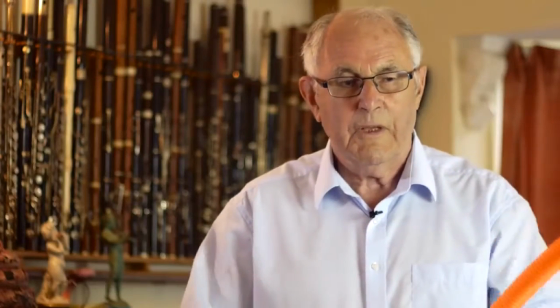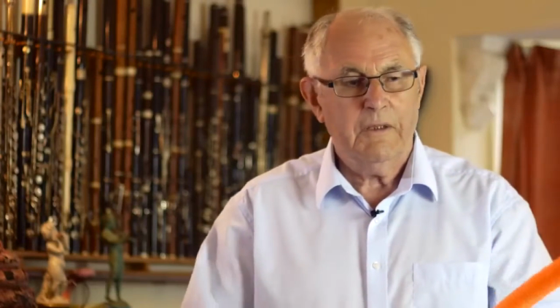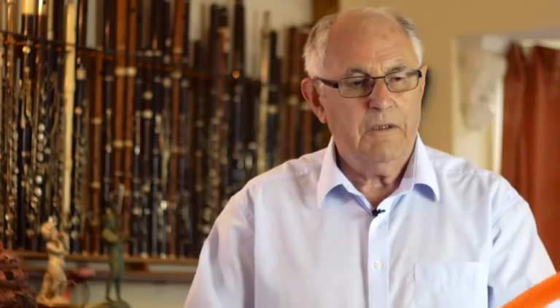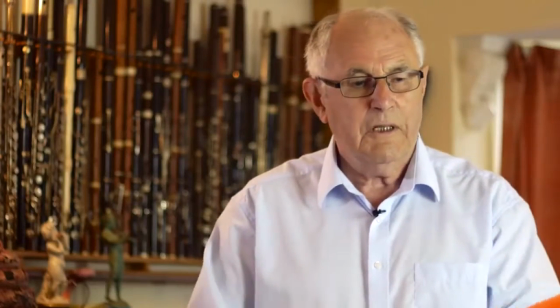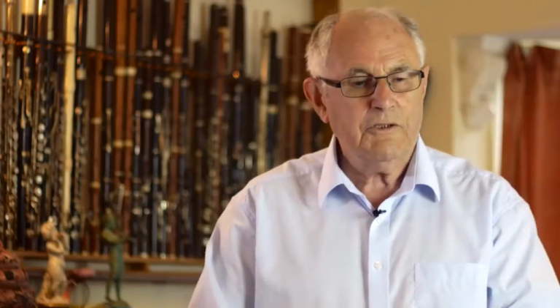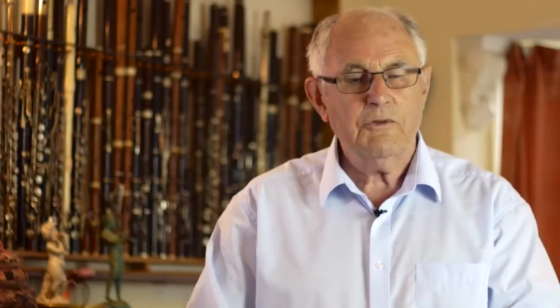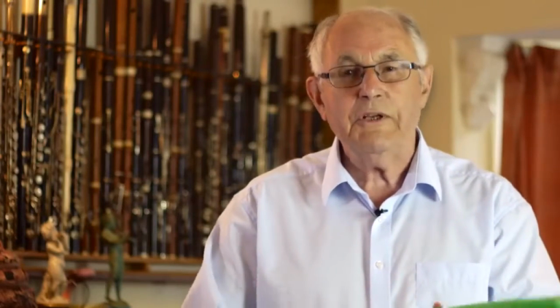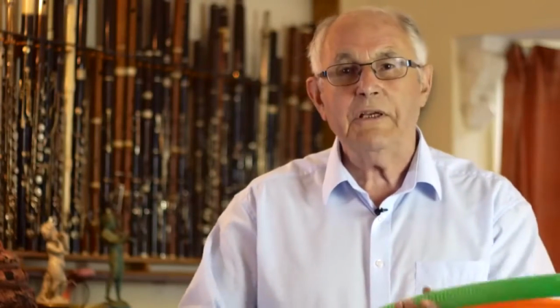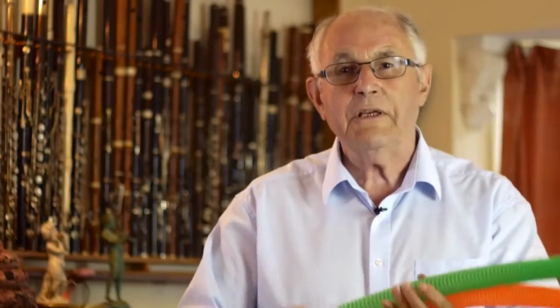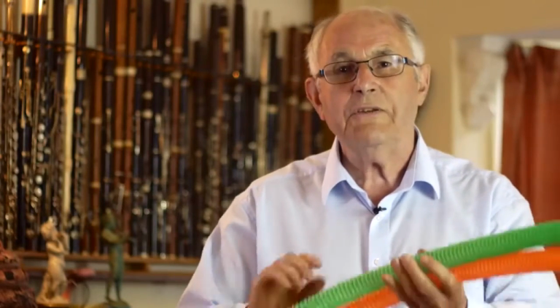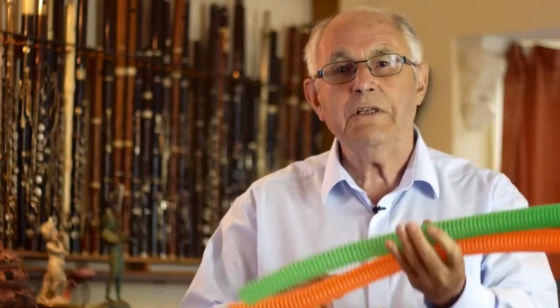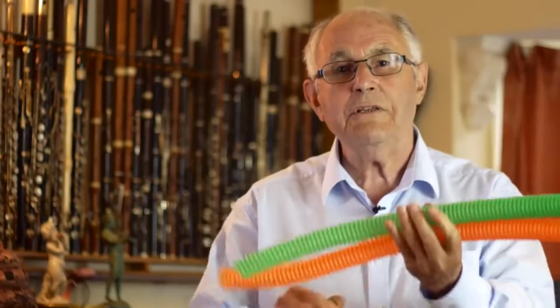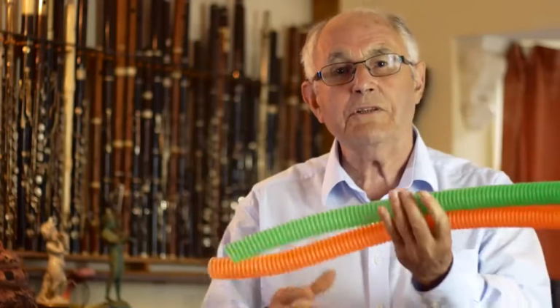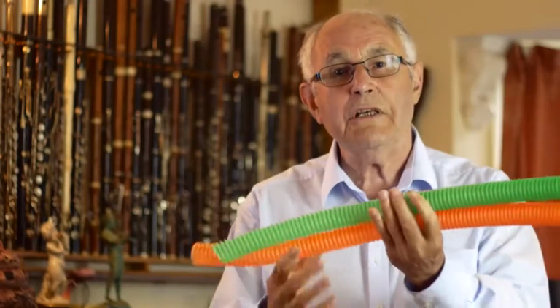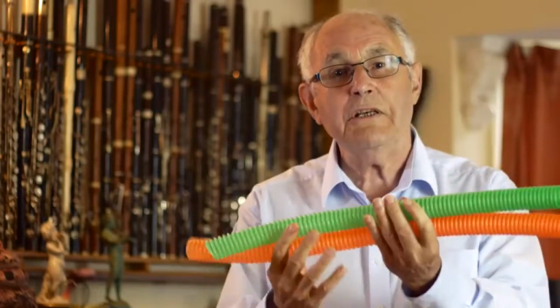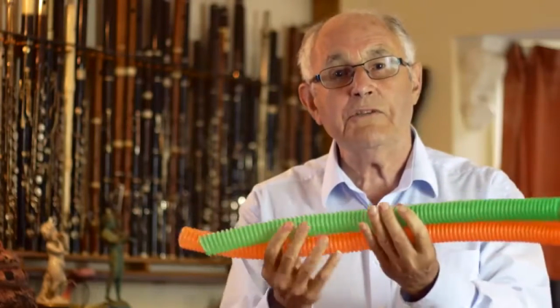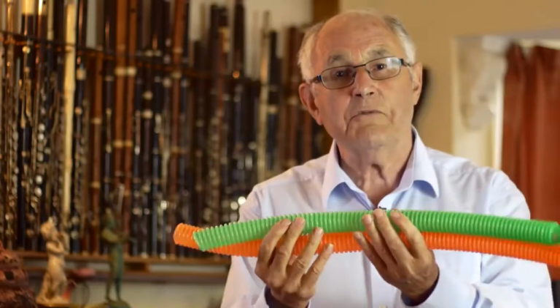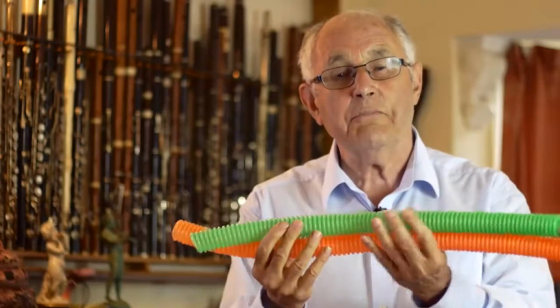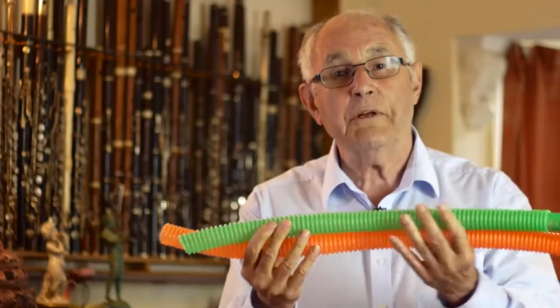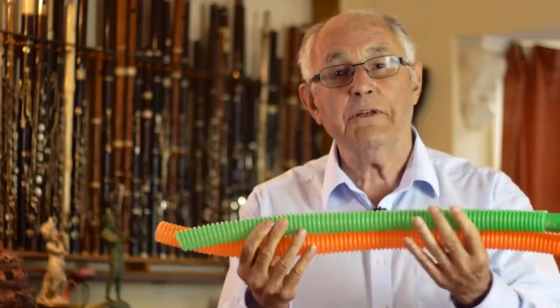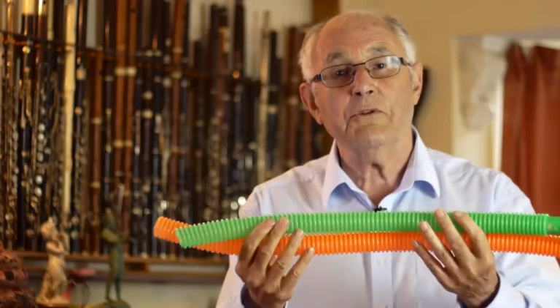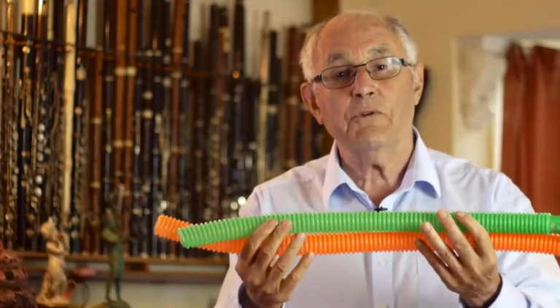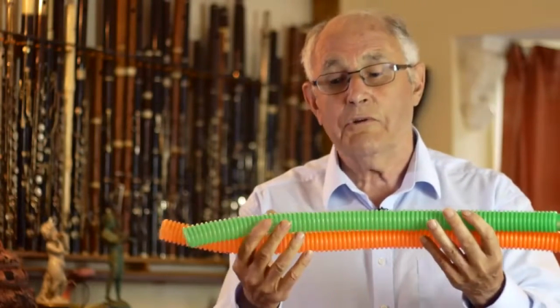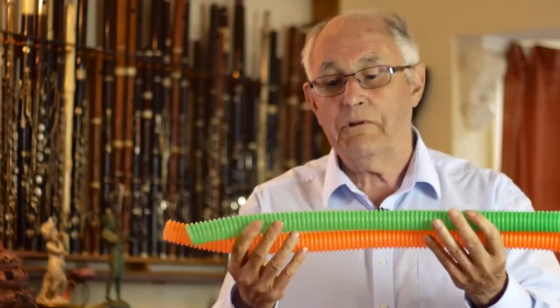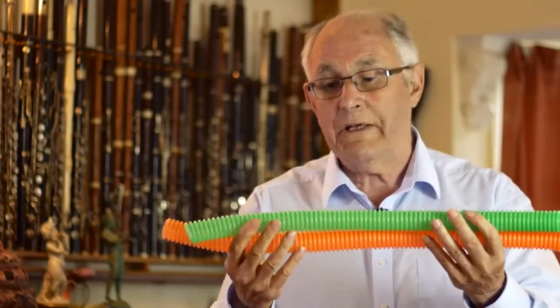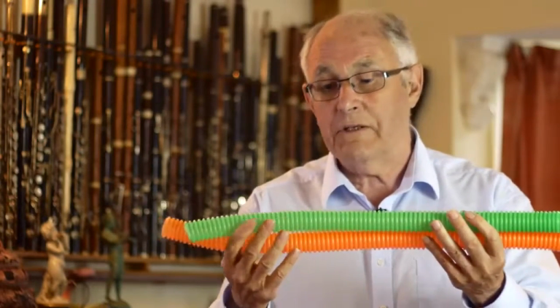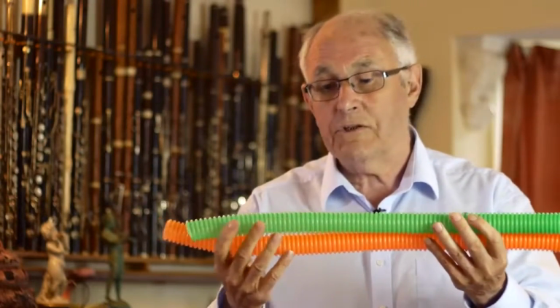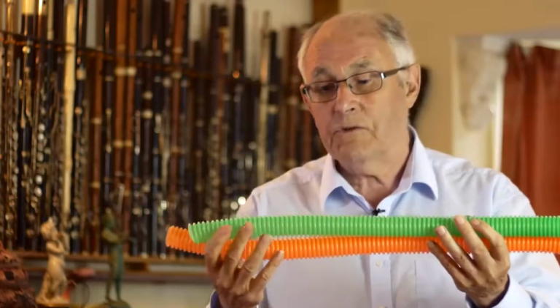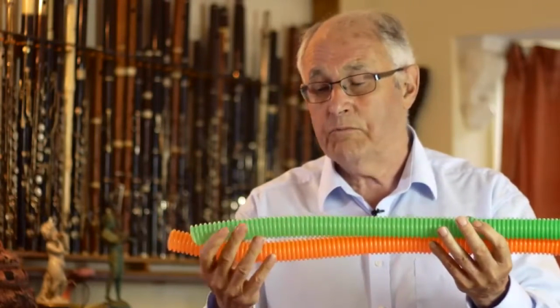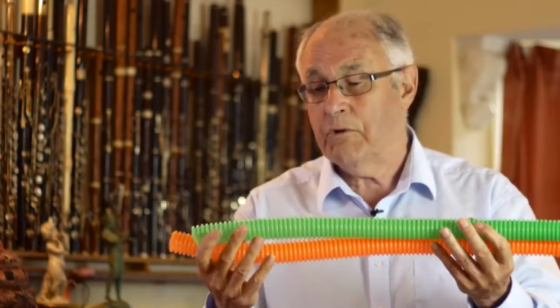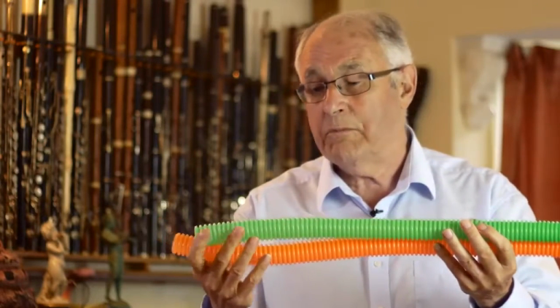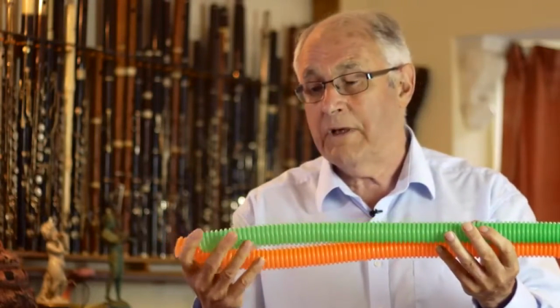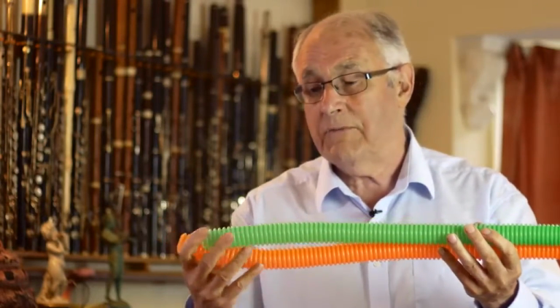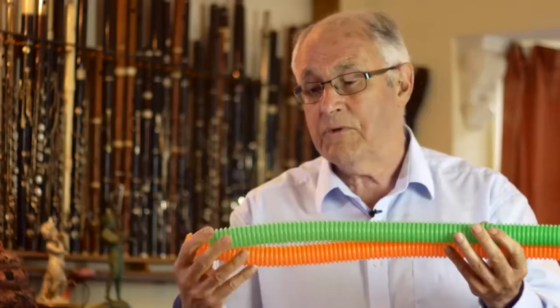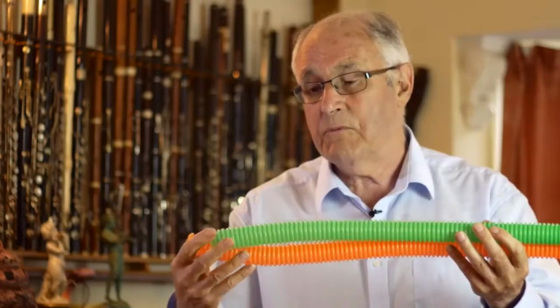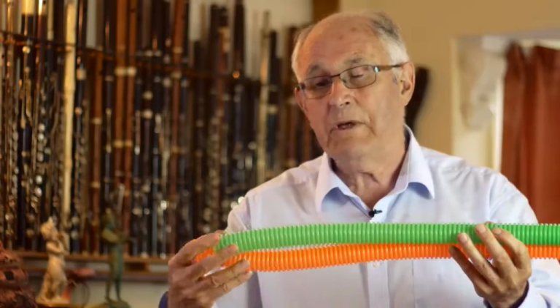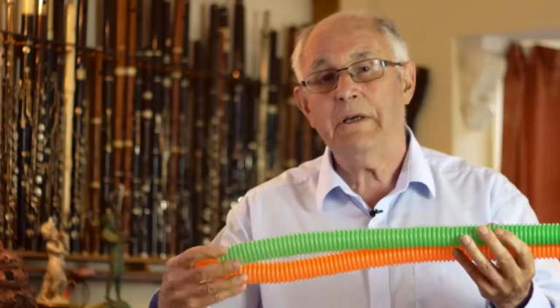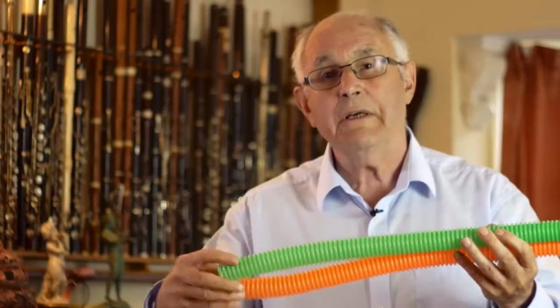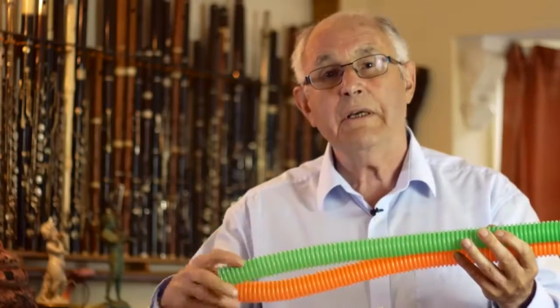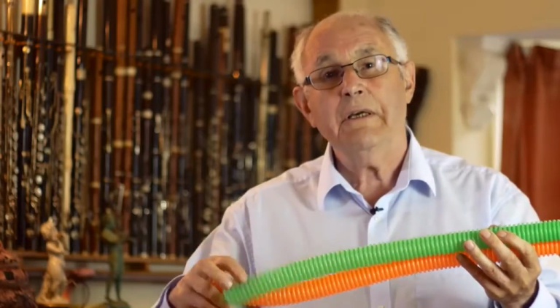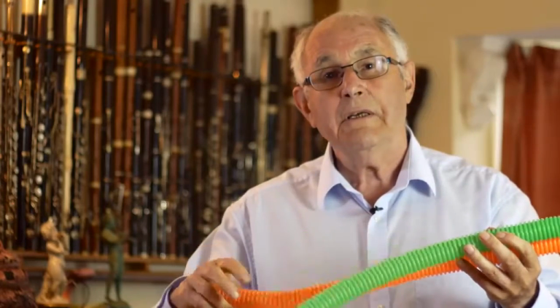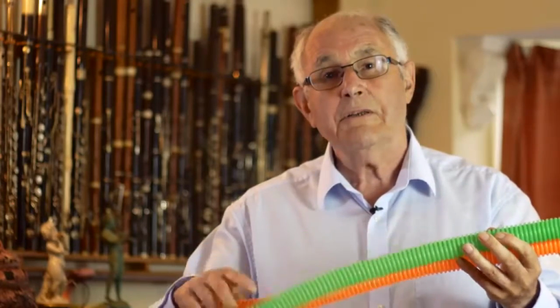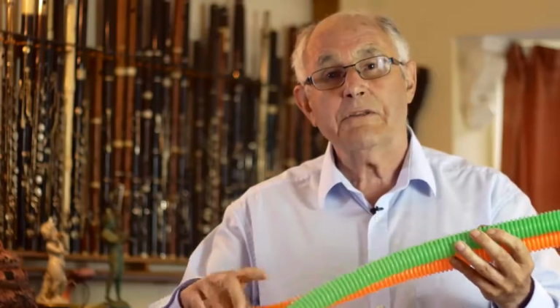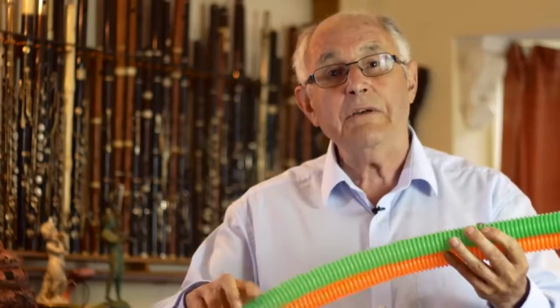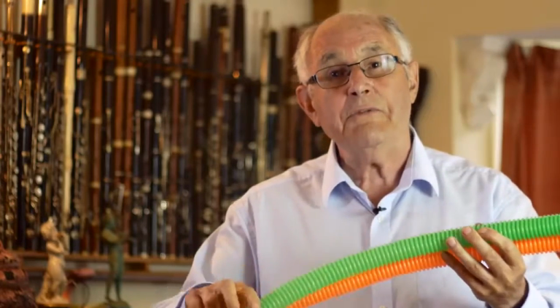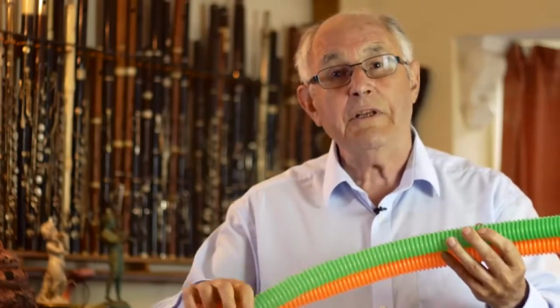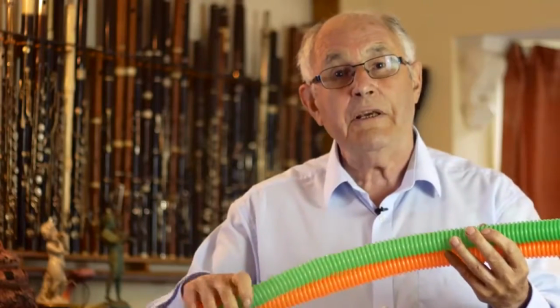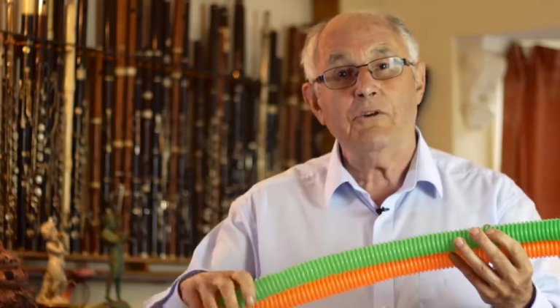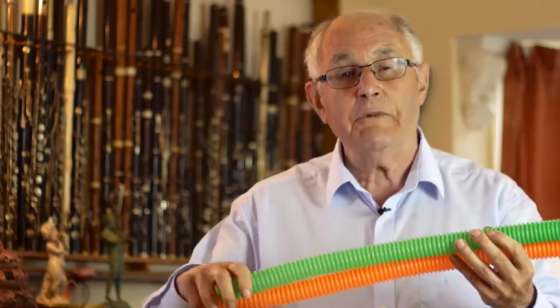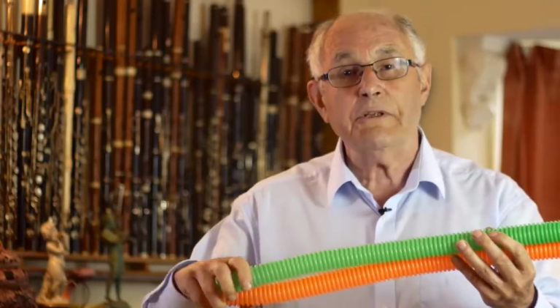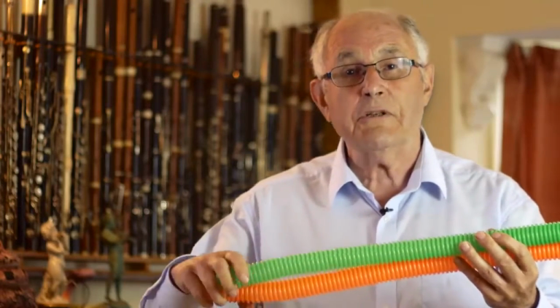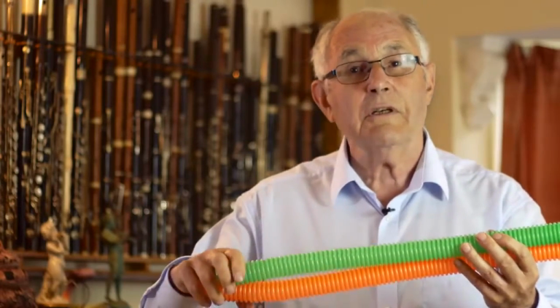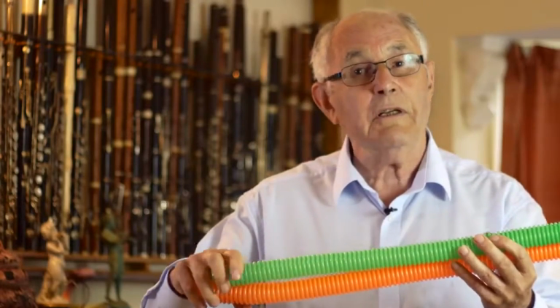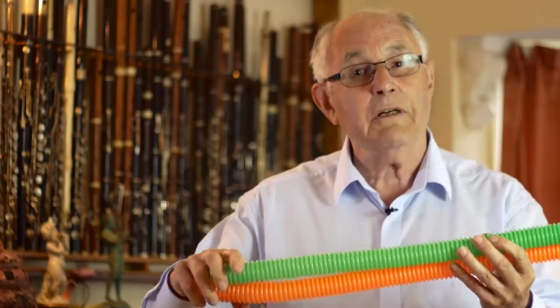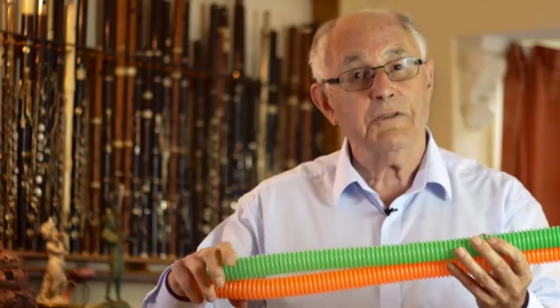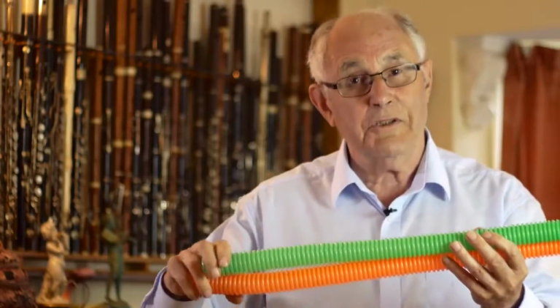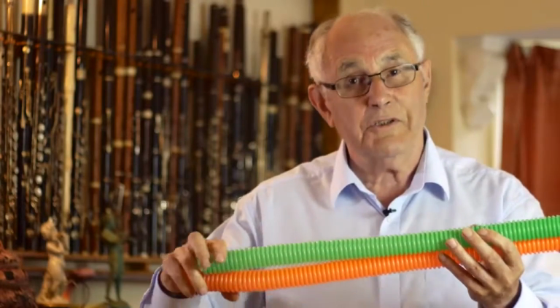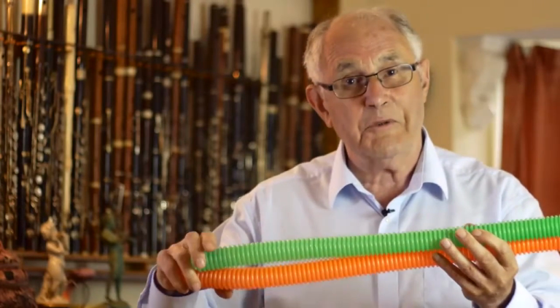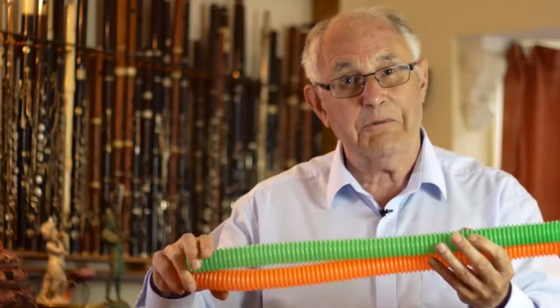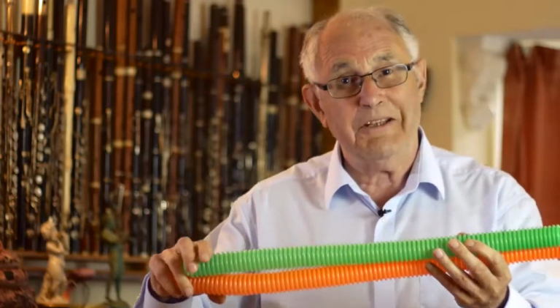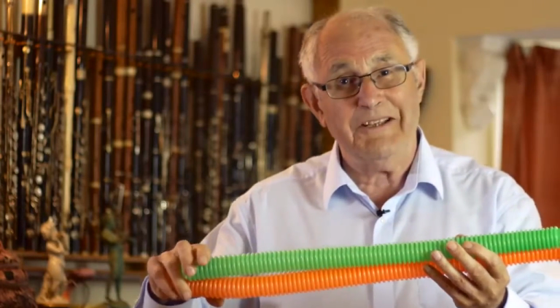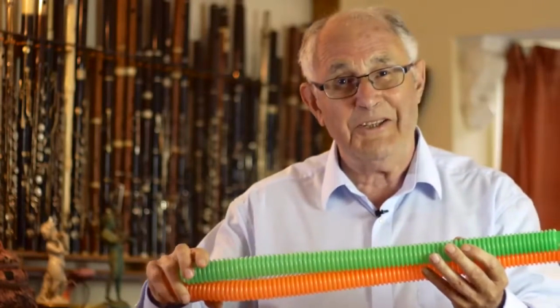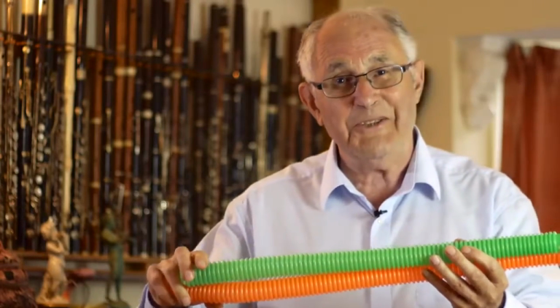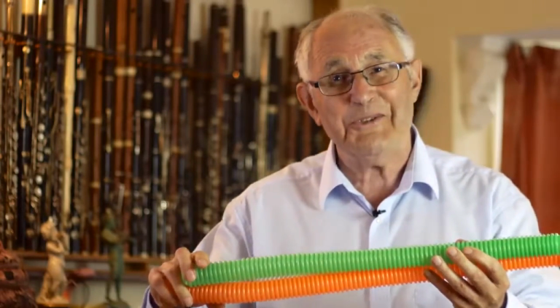I should think in these days of political correctness you probably have to wear safety helmets and glasses to play these.